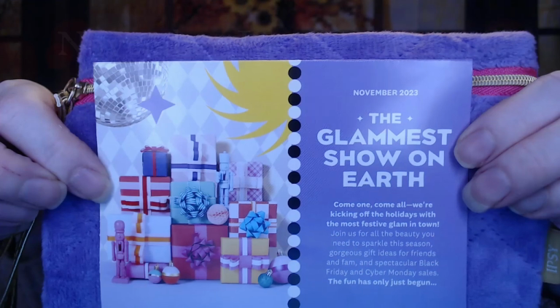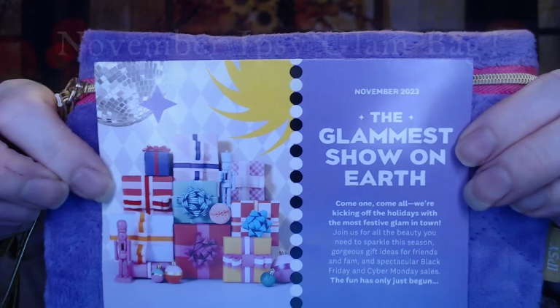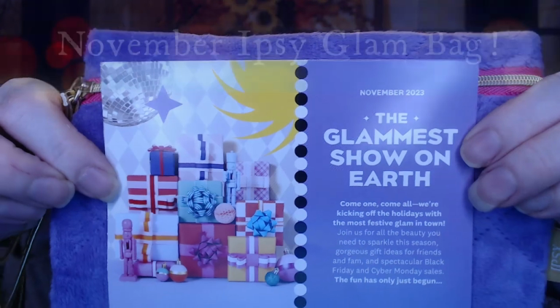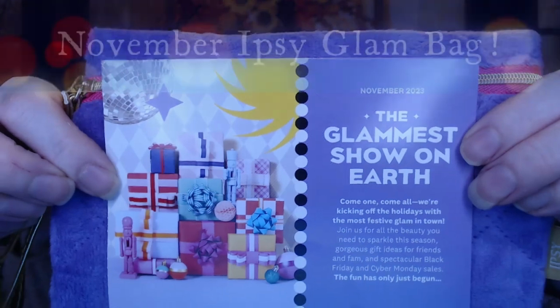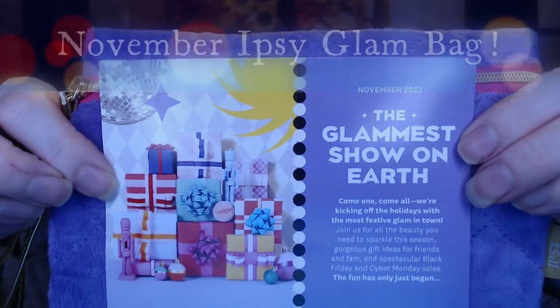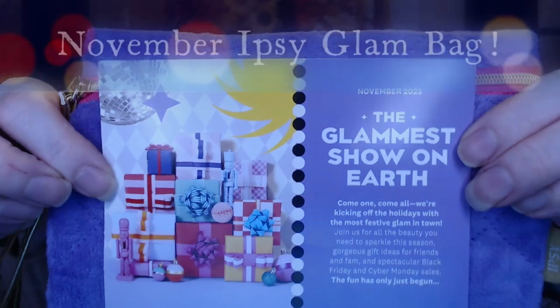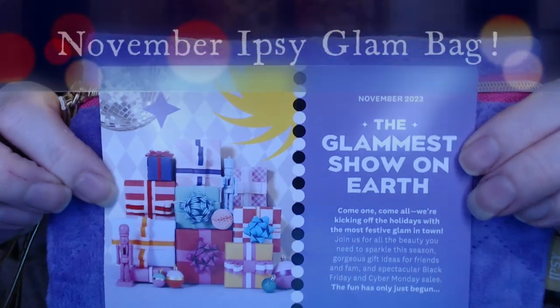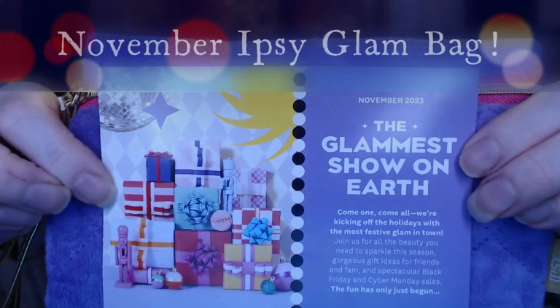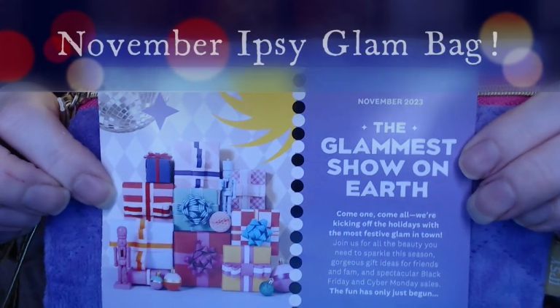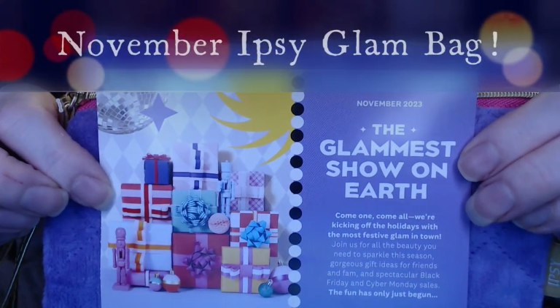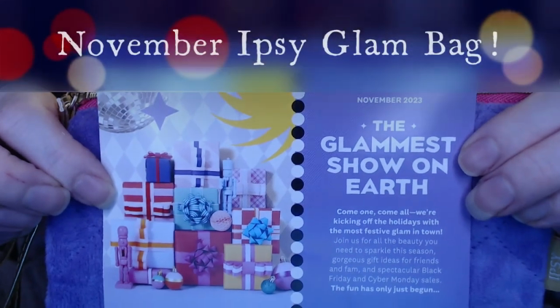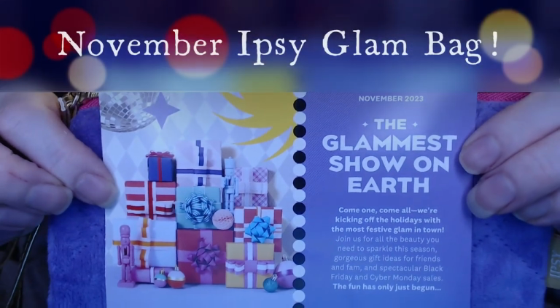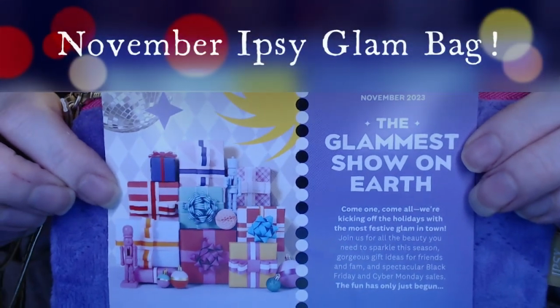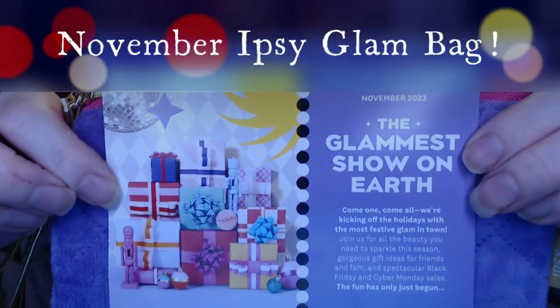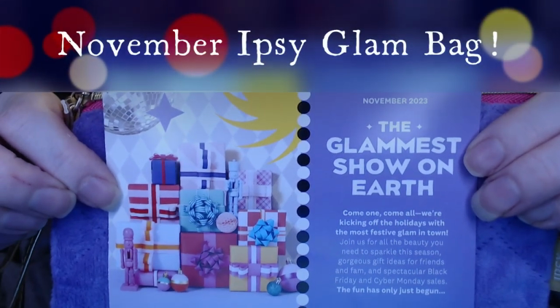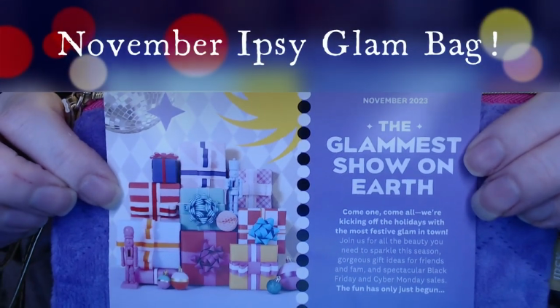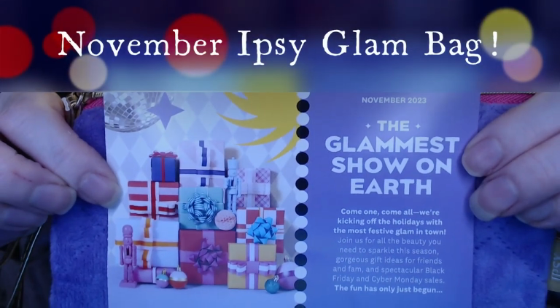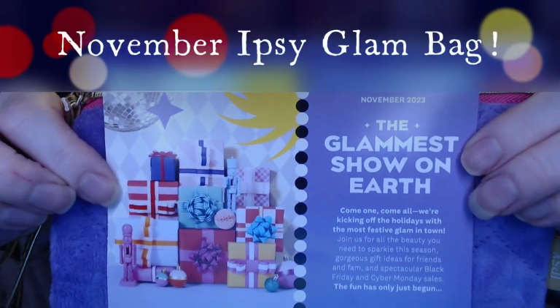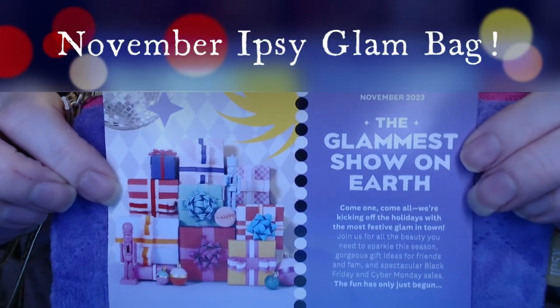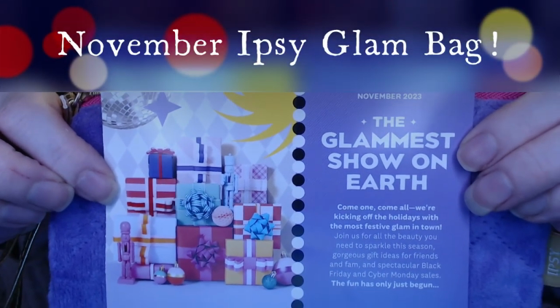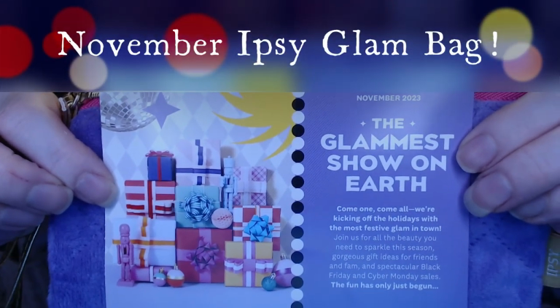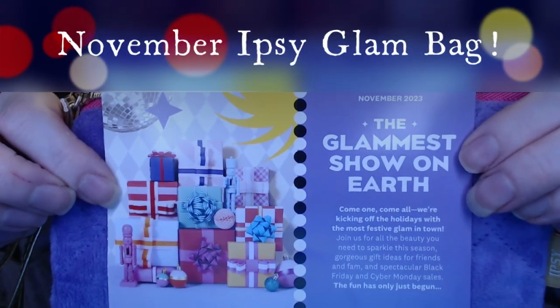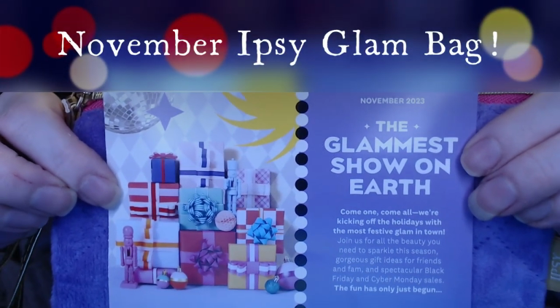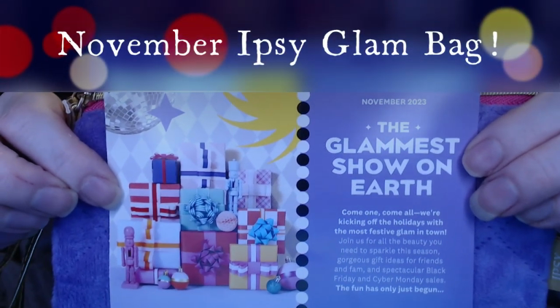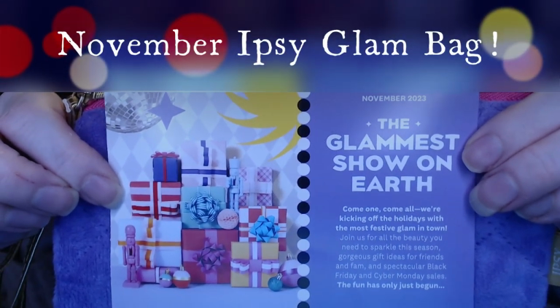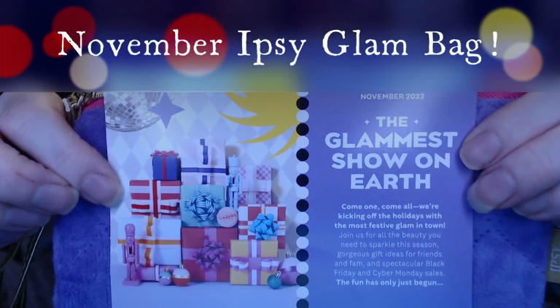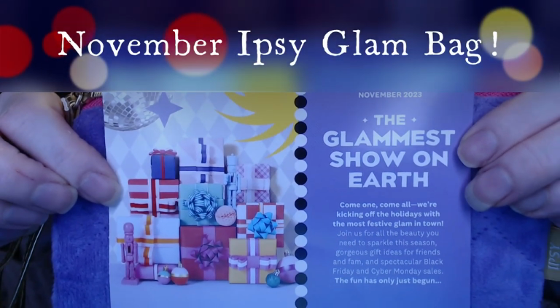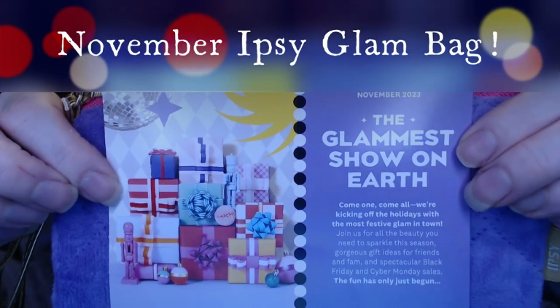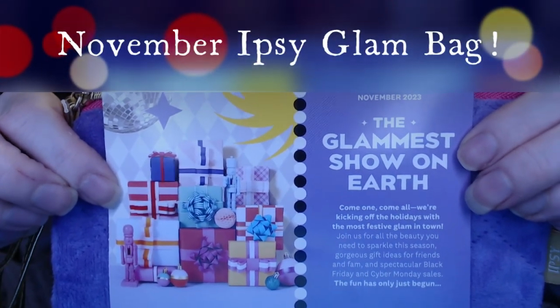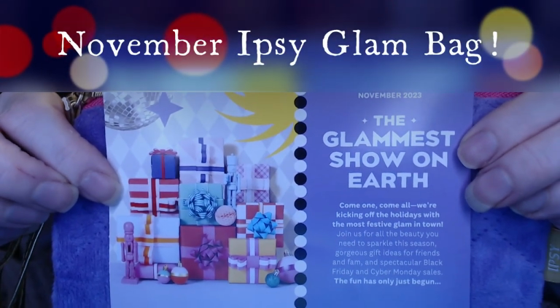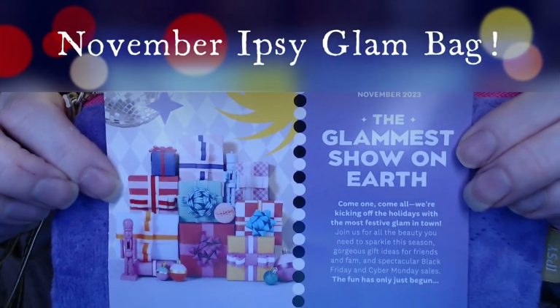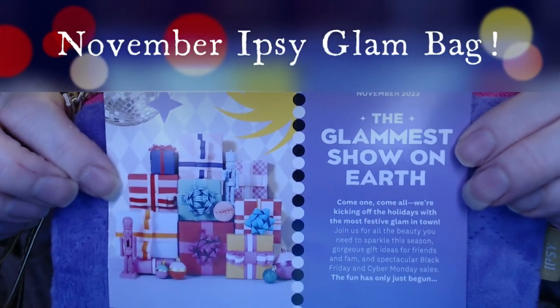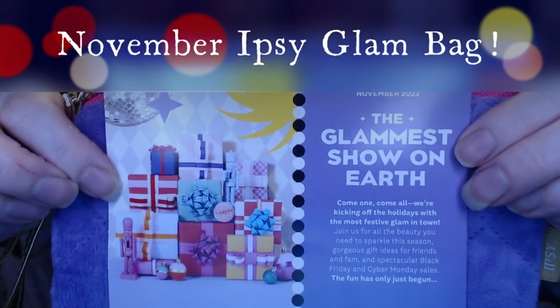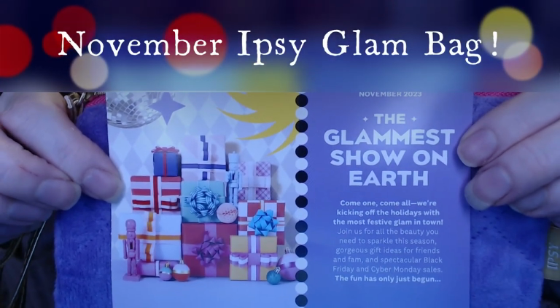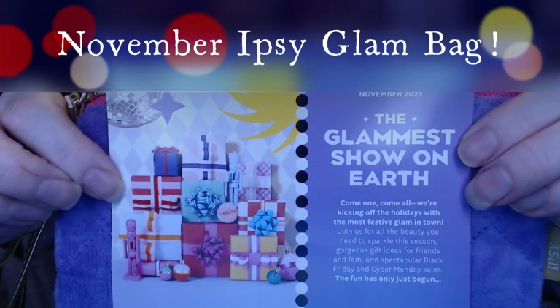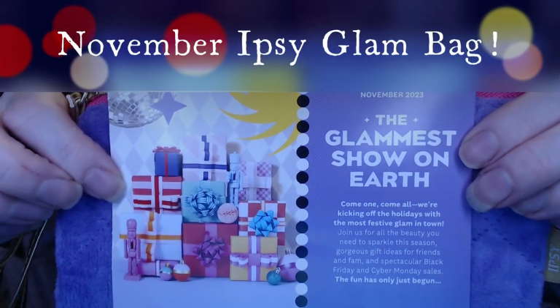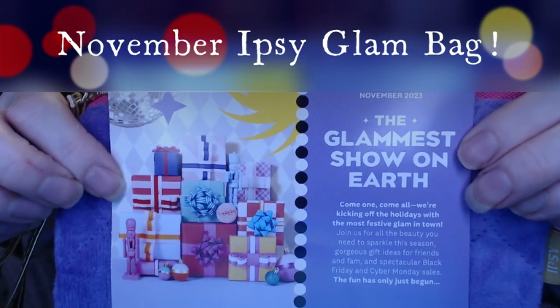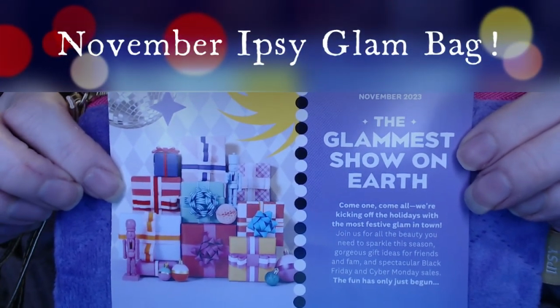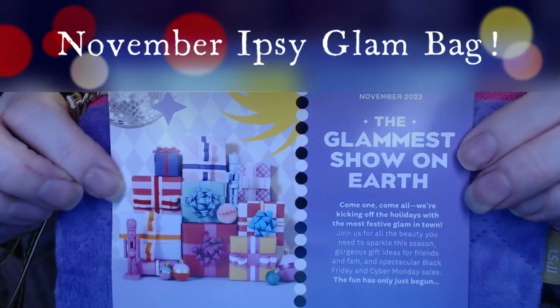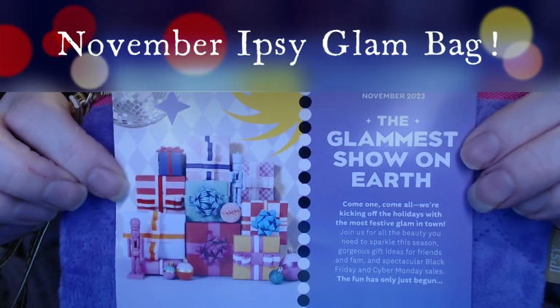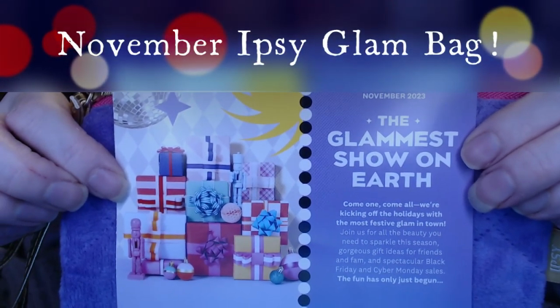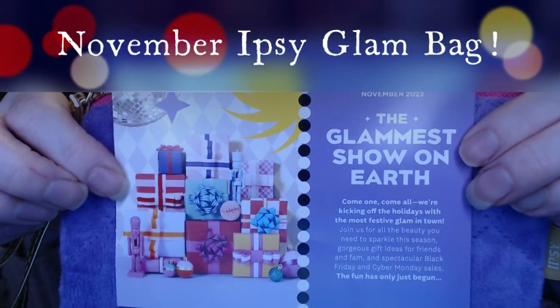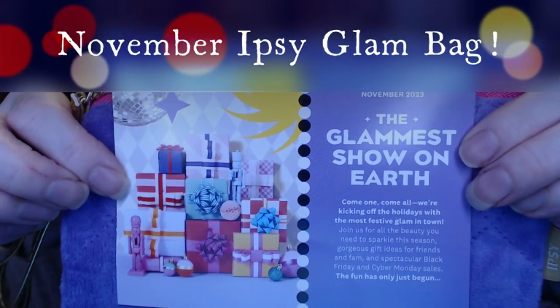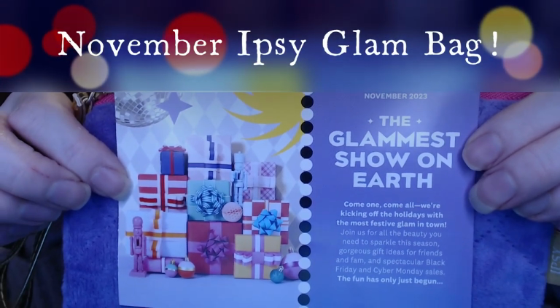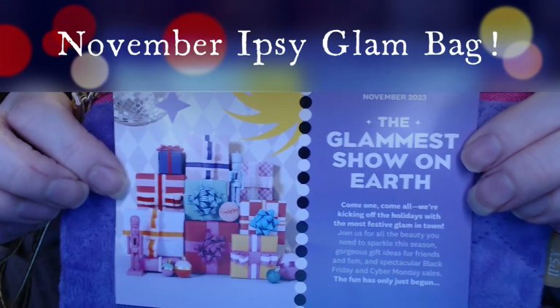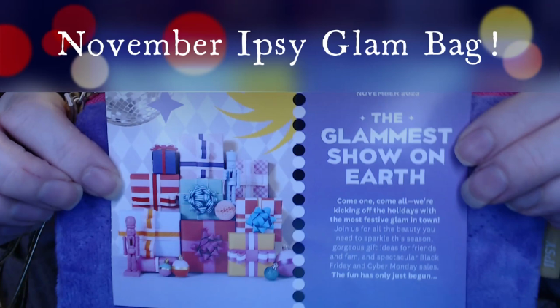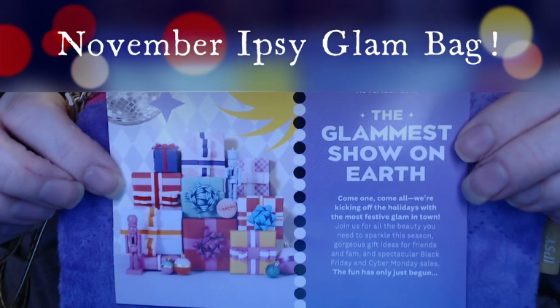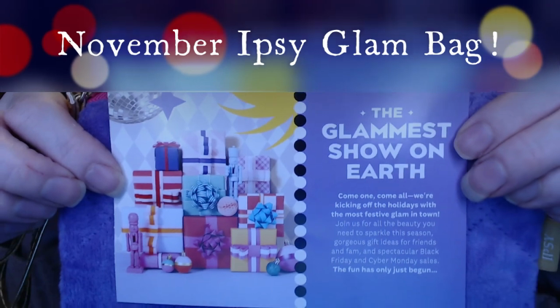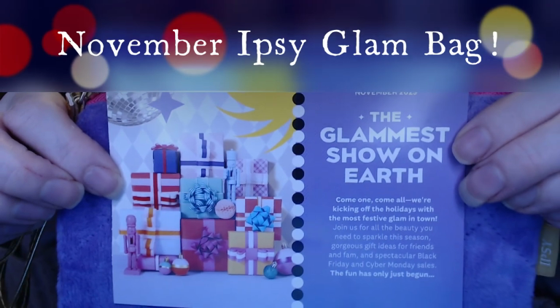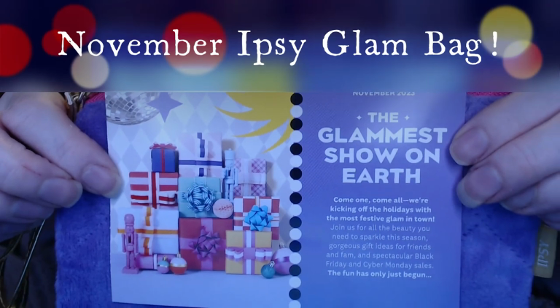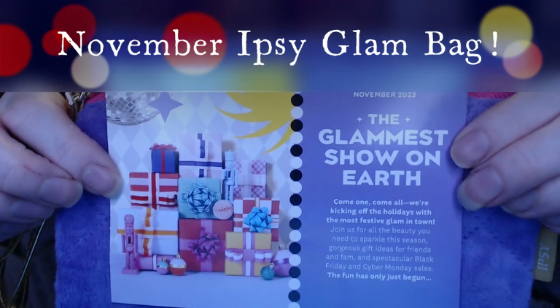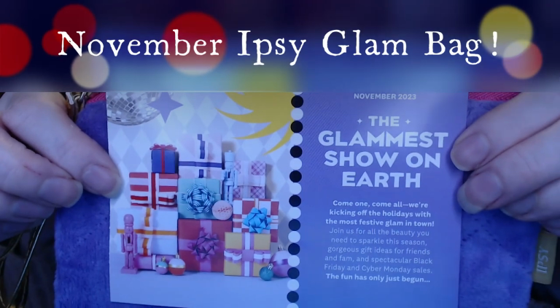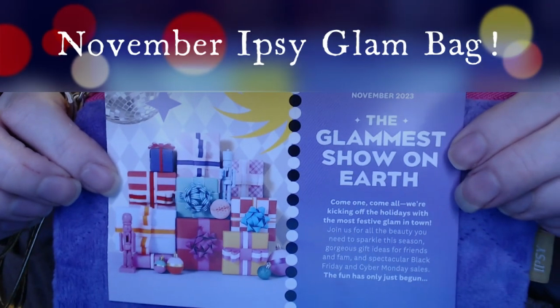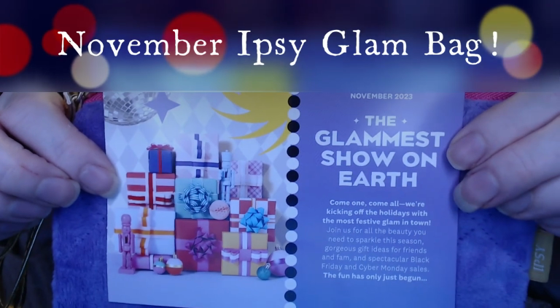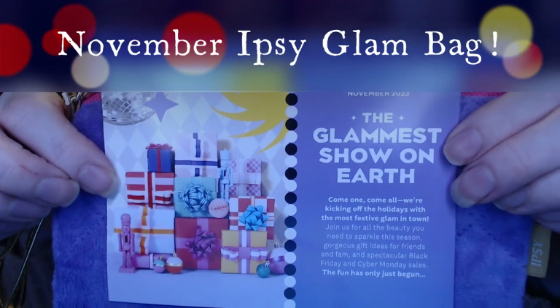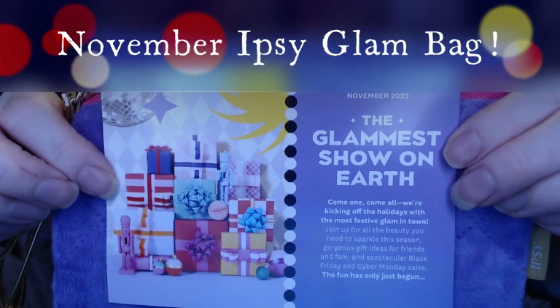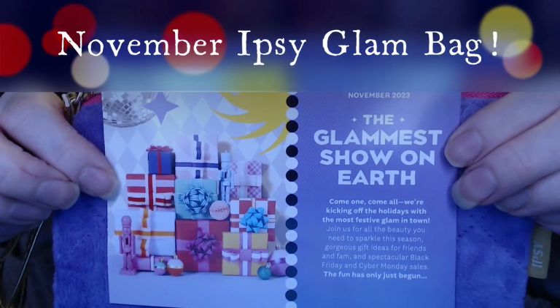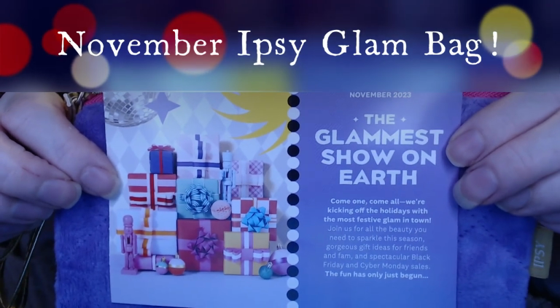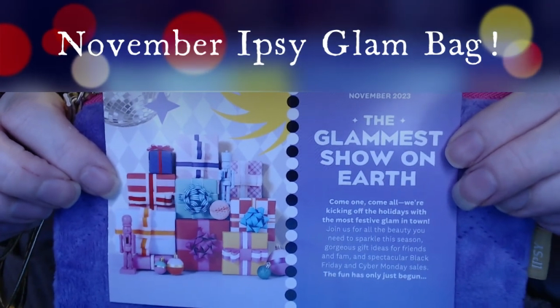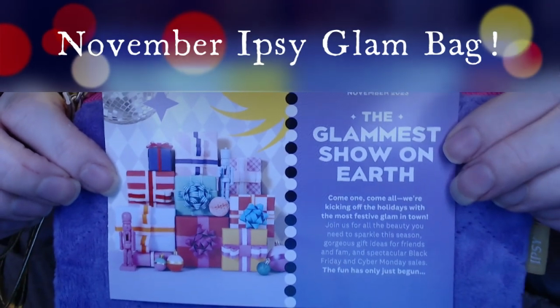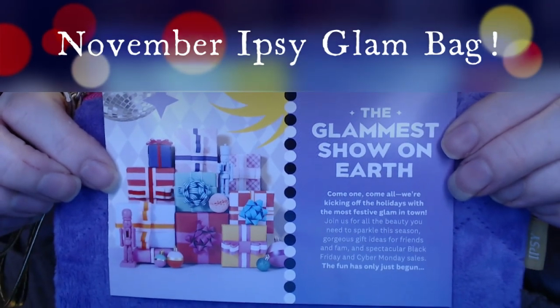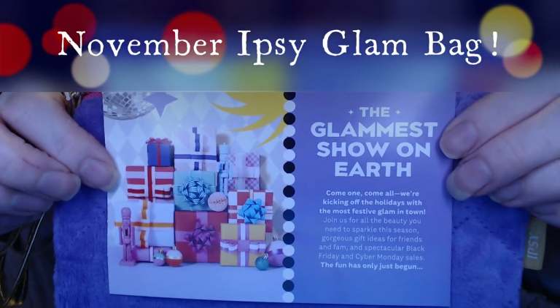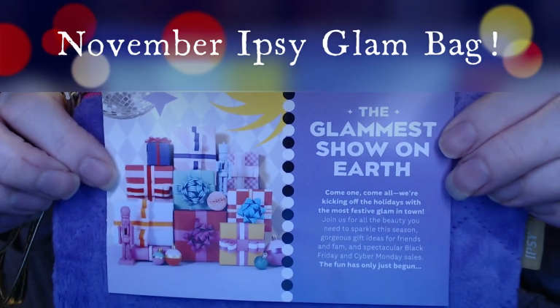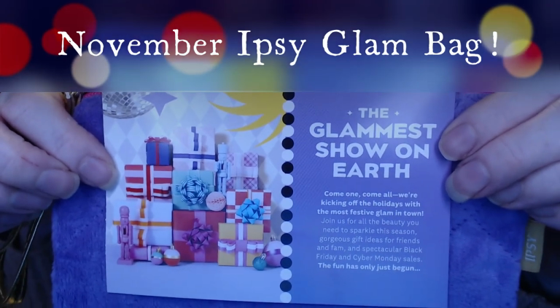Hi everyone, welcome to Ipsy's November 2023. It's the Glammest Show on Earth.